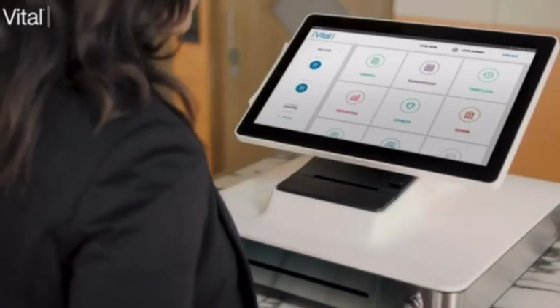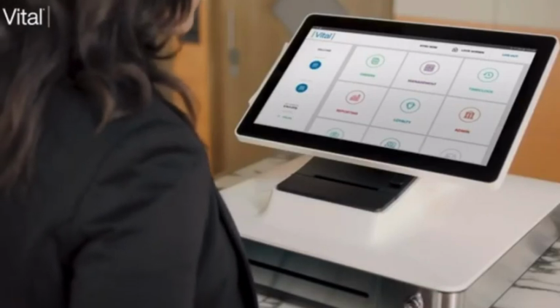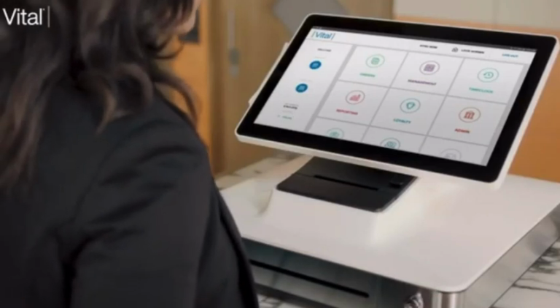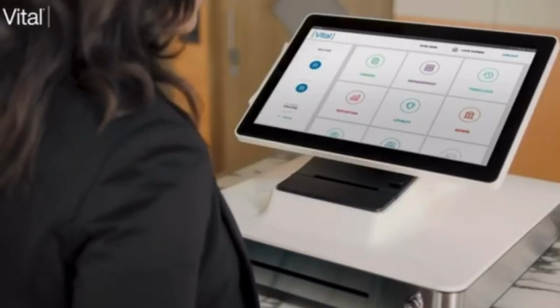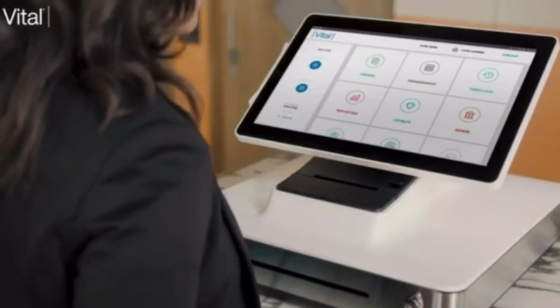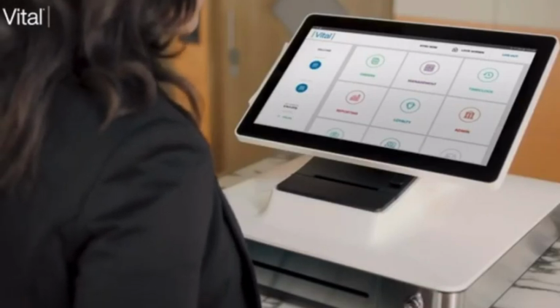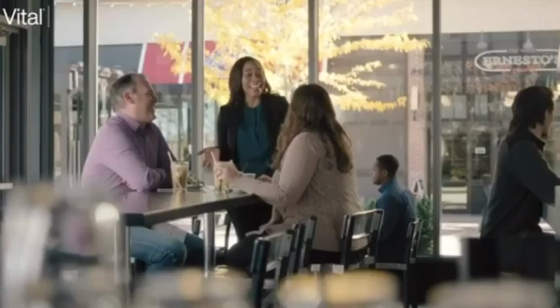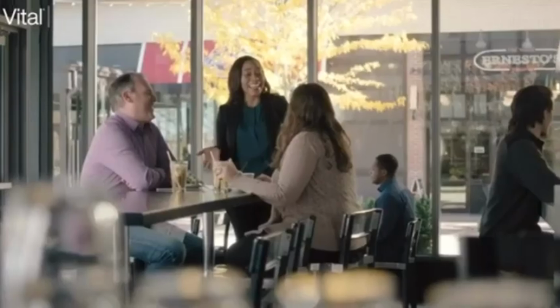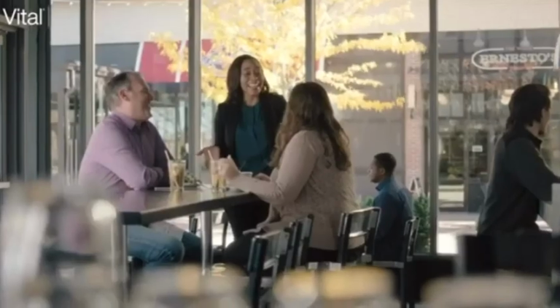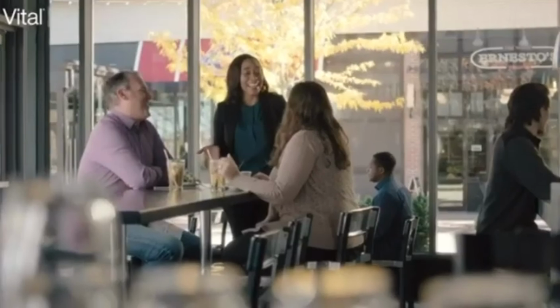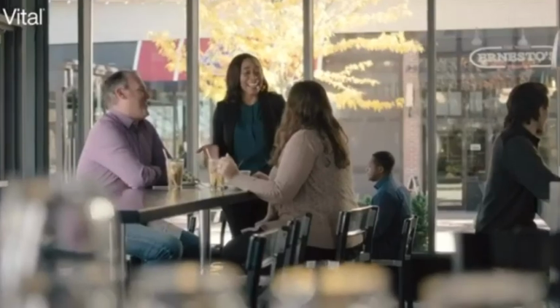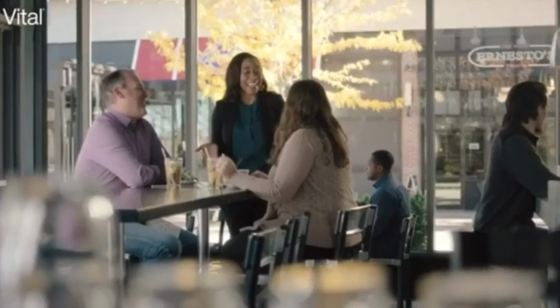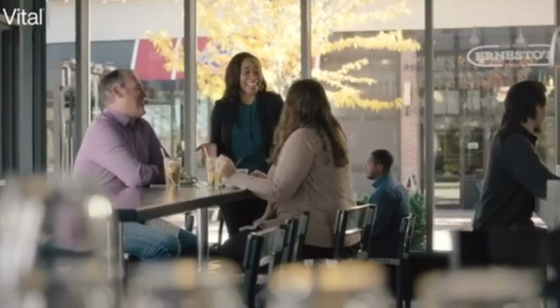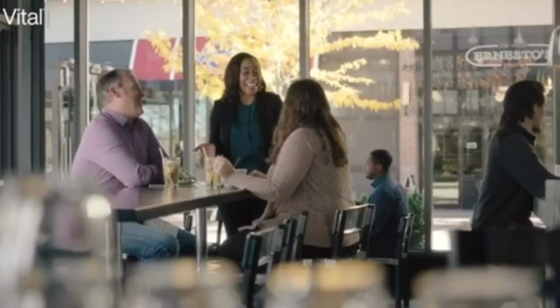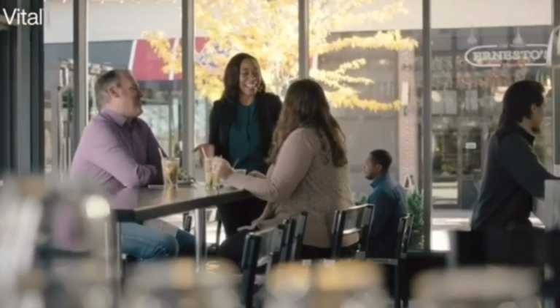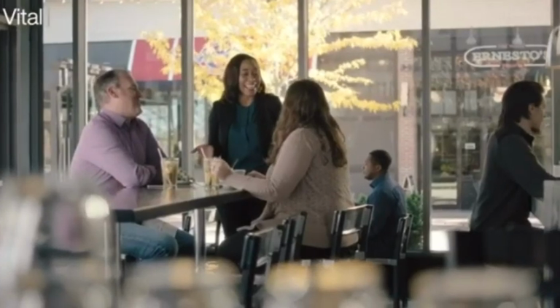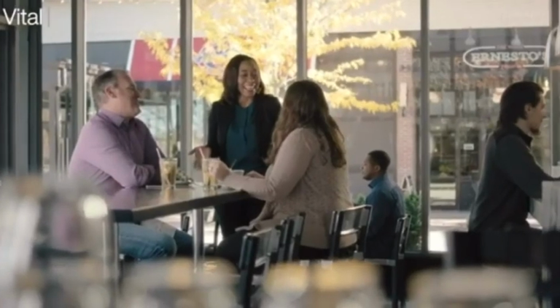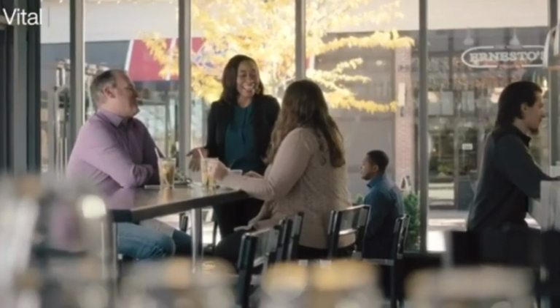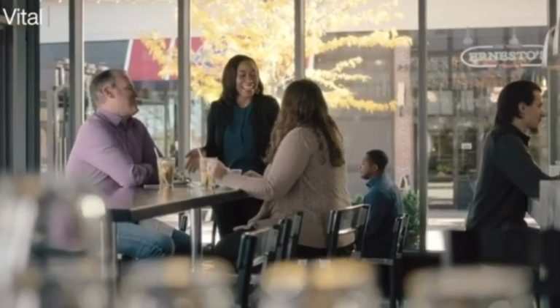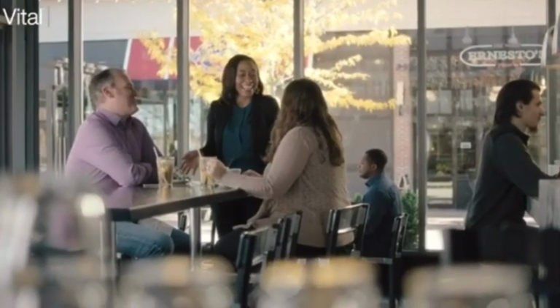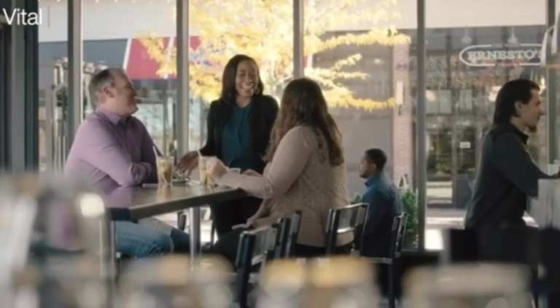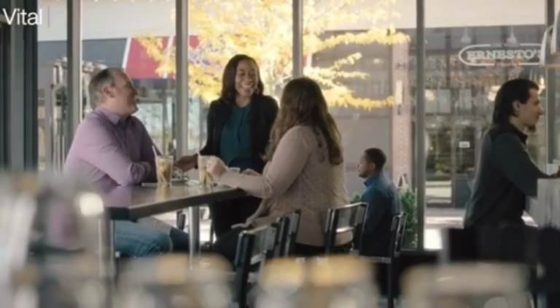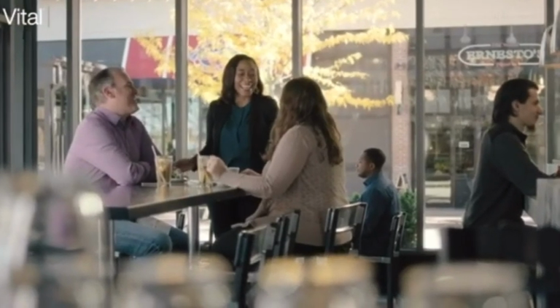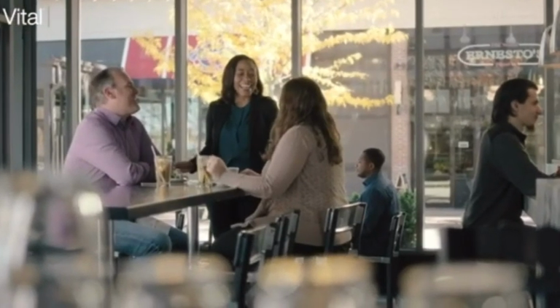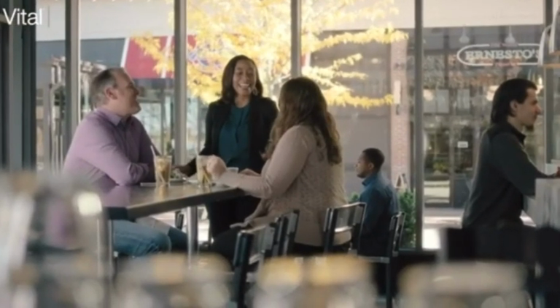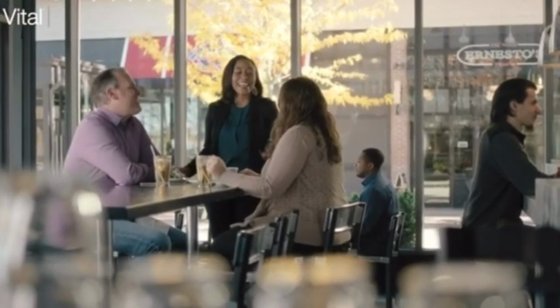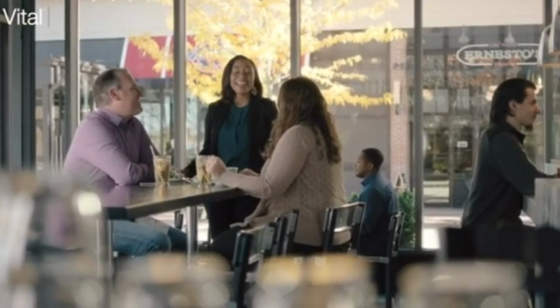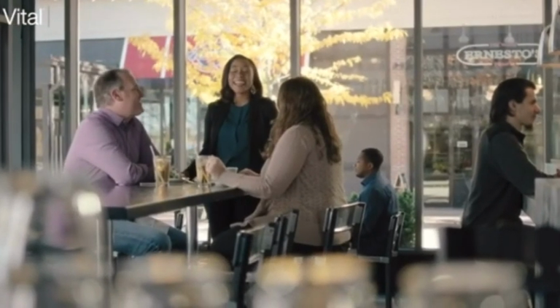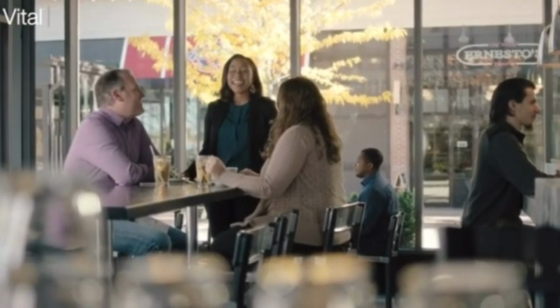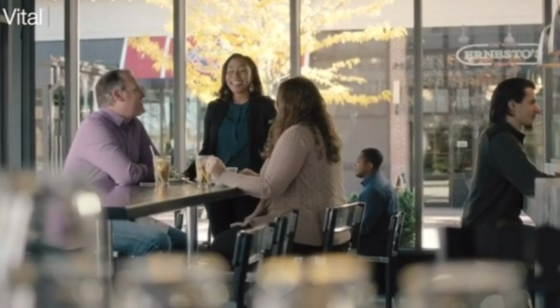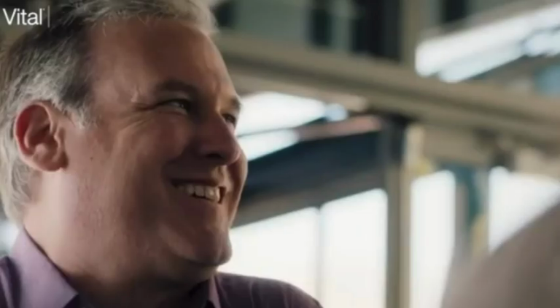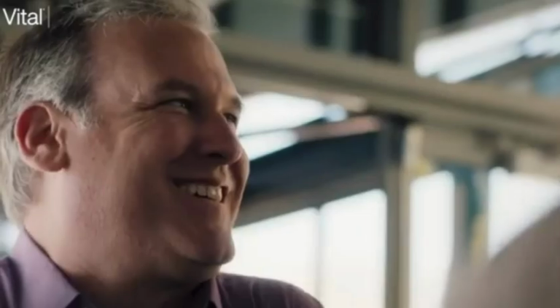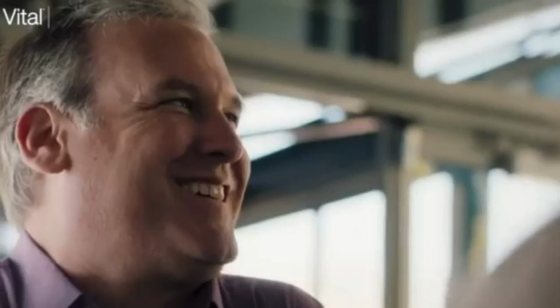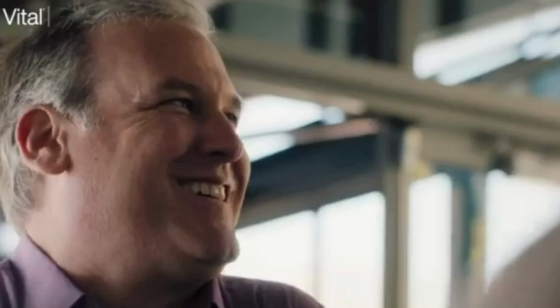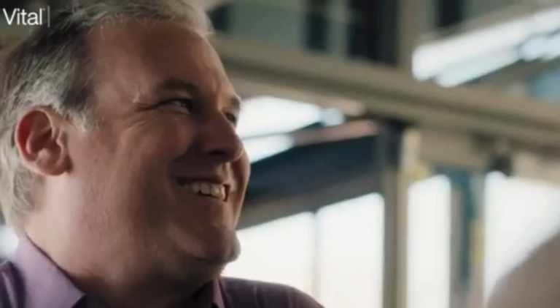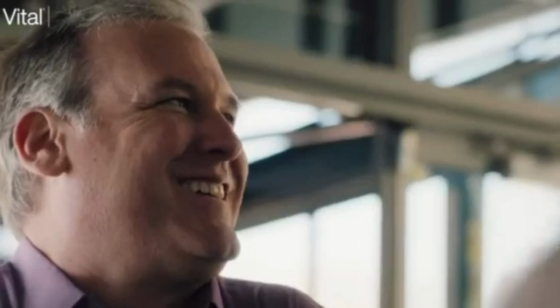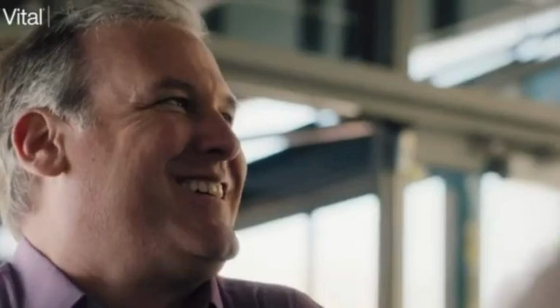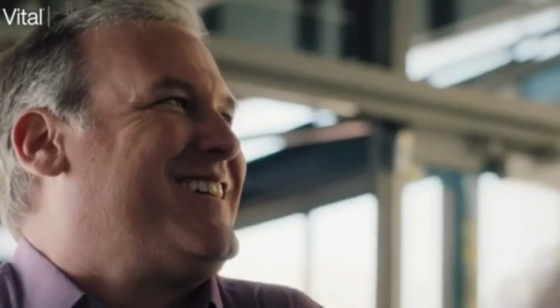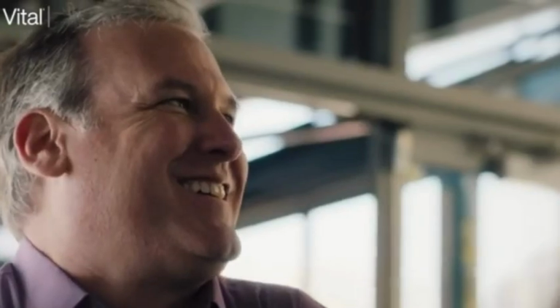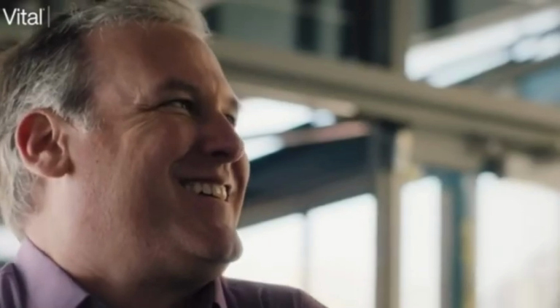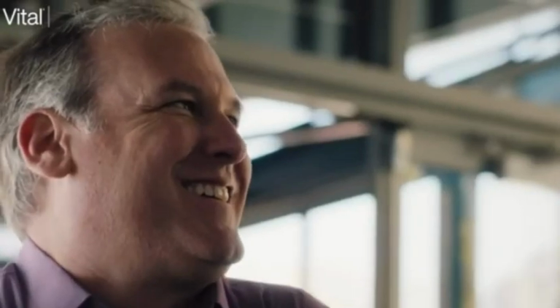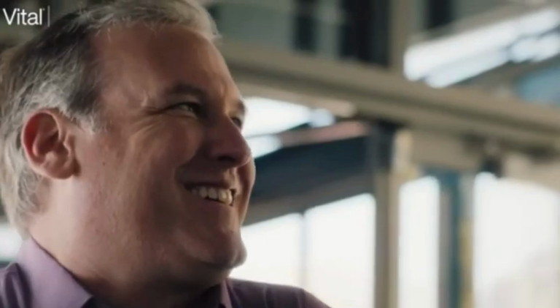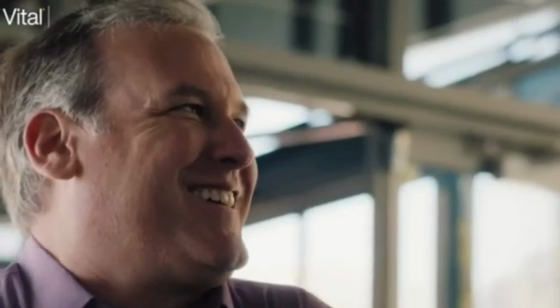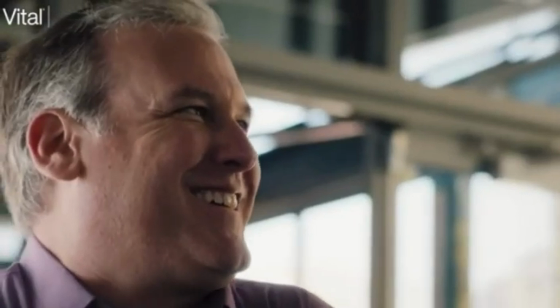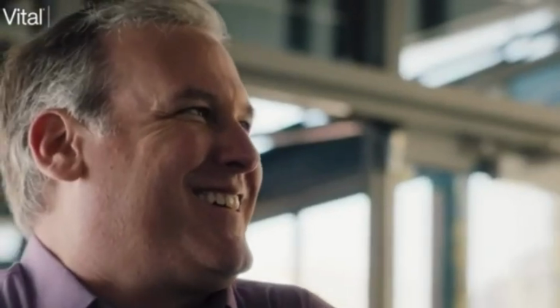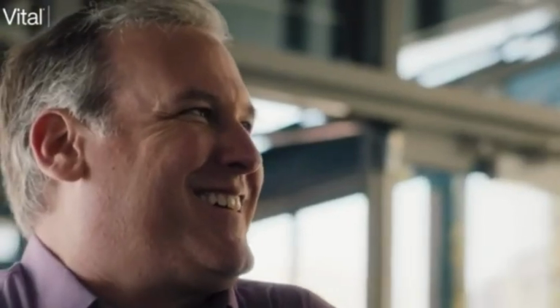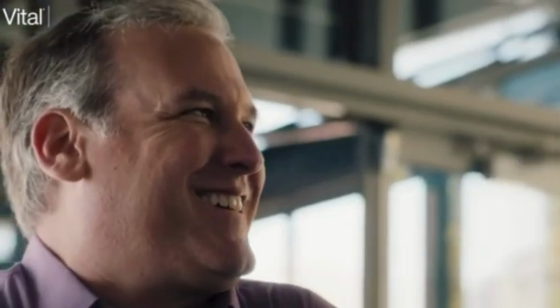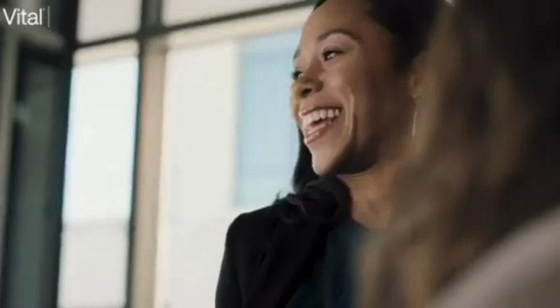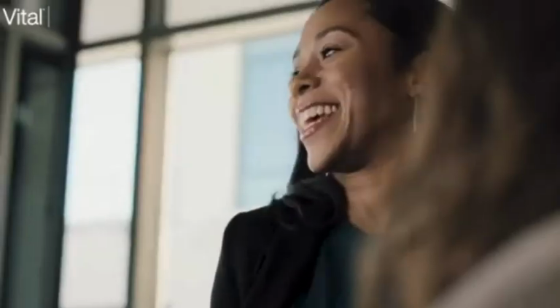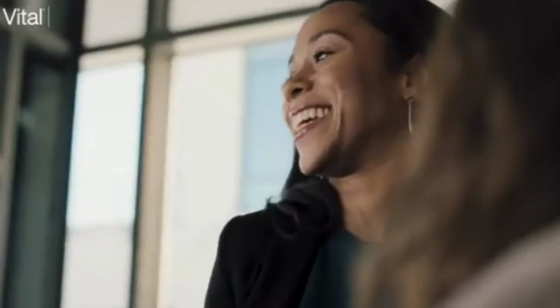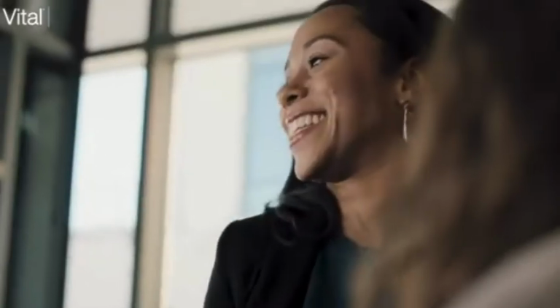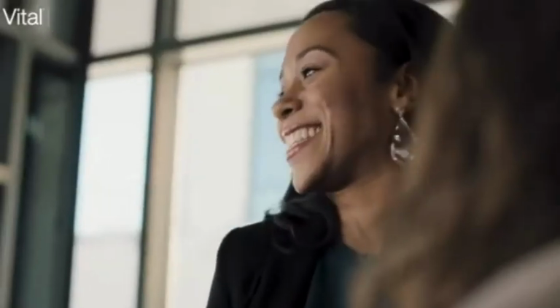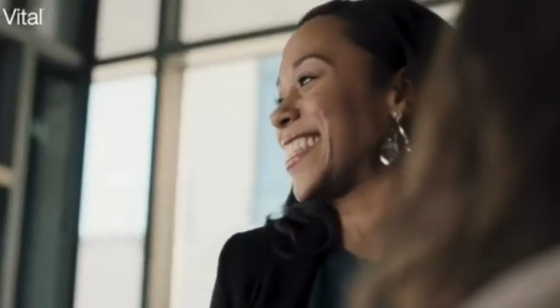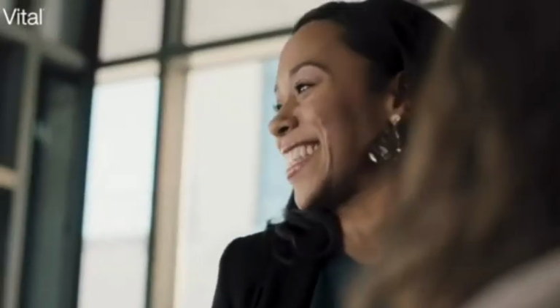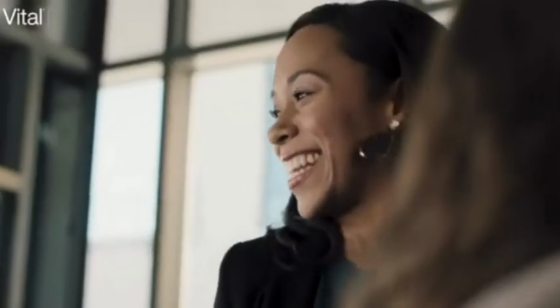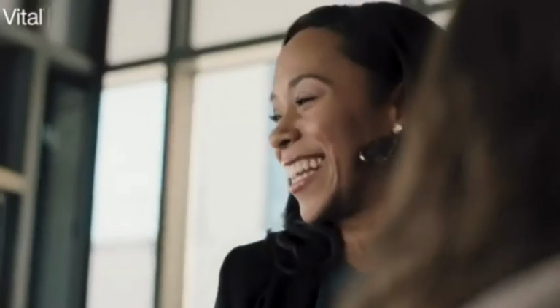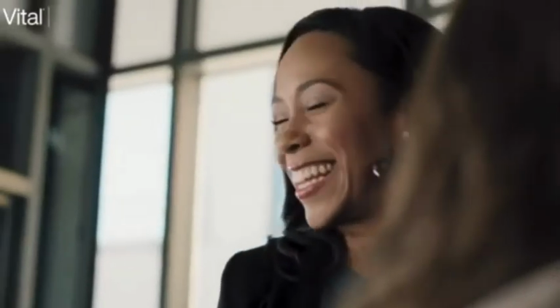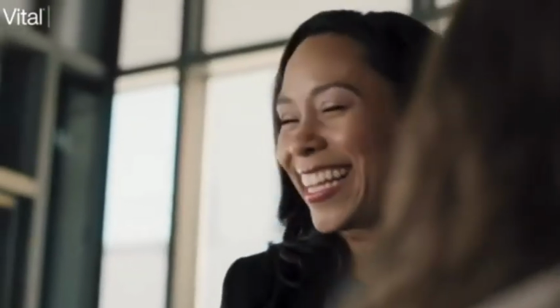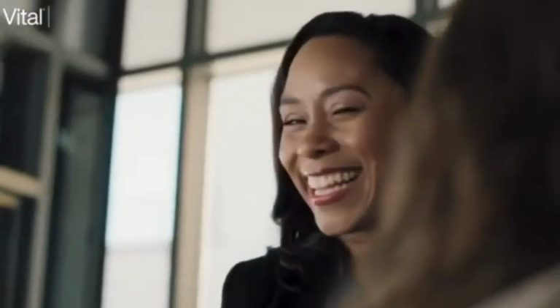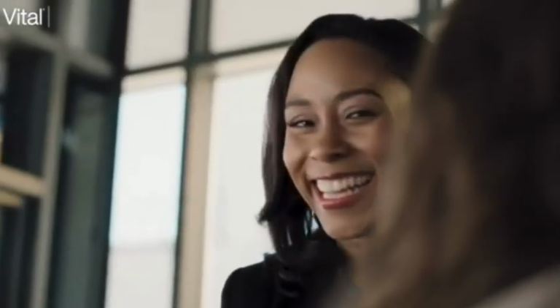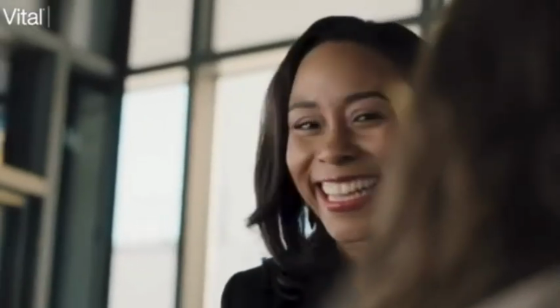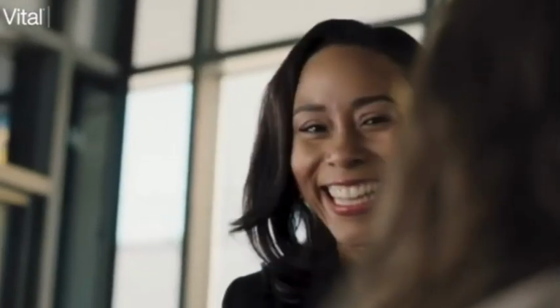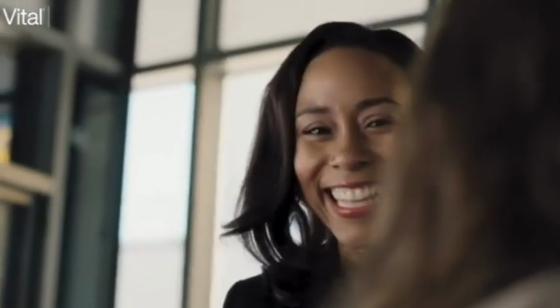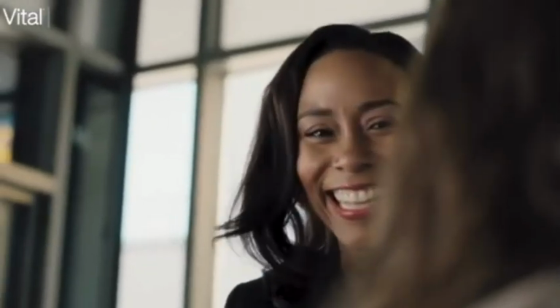Manage employee hours and wages, inventory, set pricing and discounts. Vital Select makes your business more efficient.